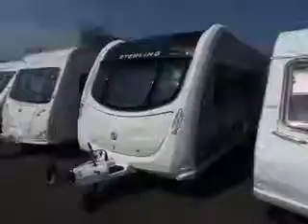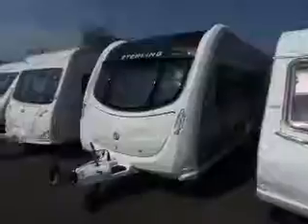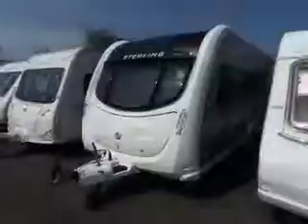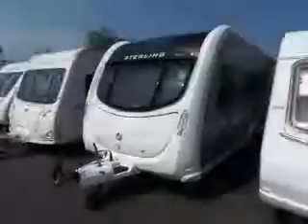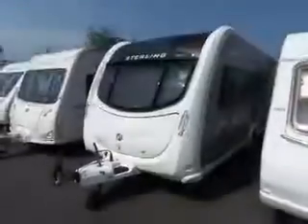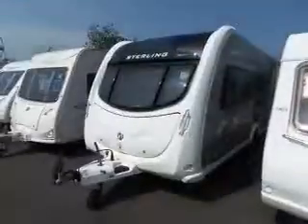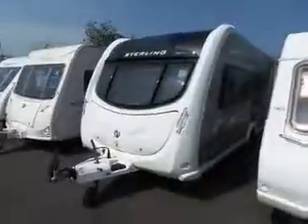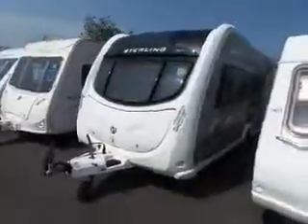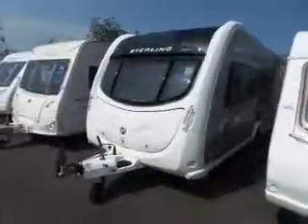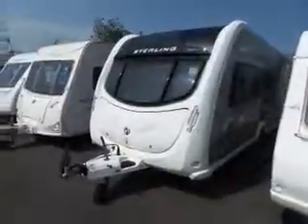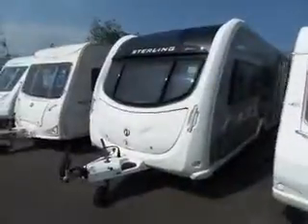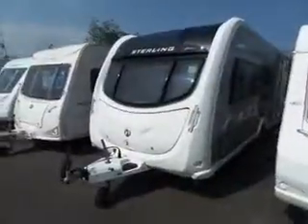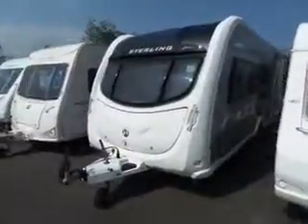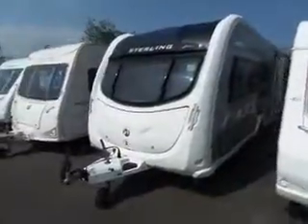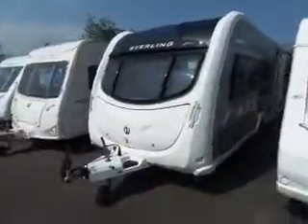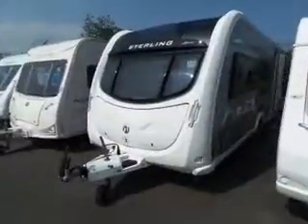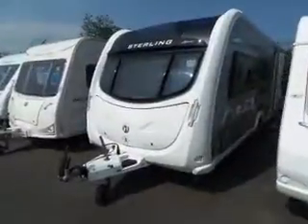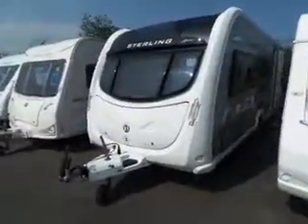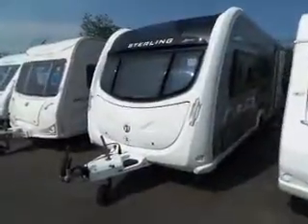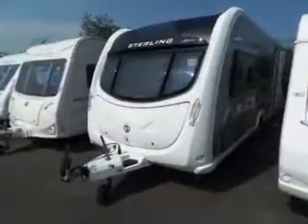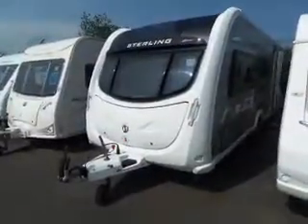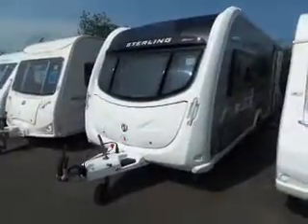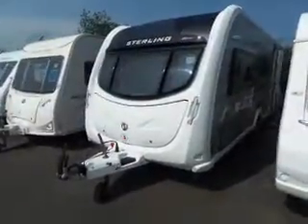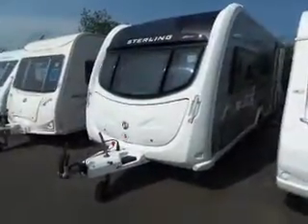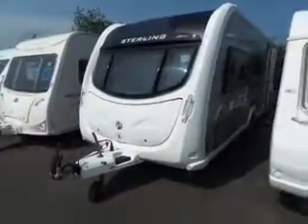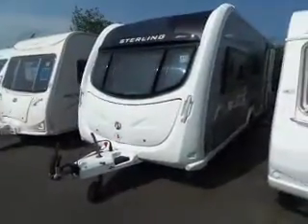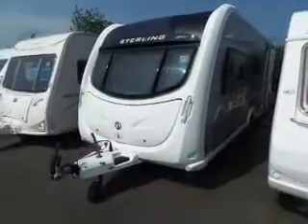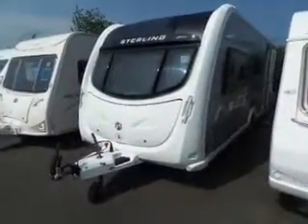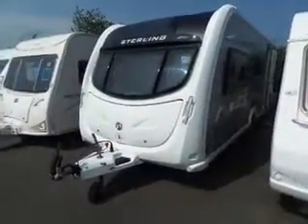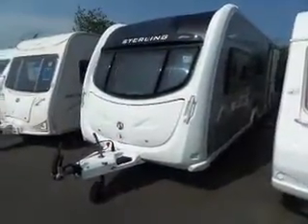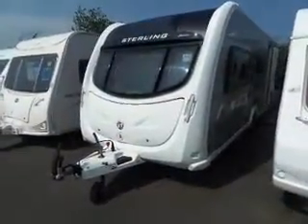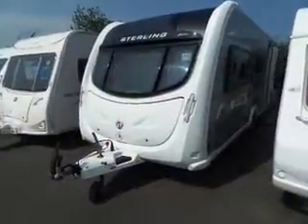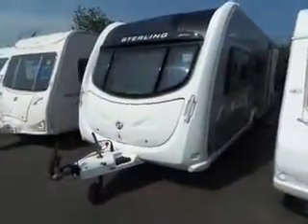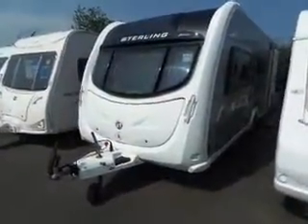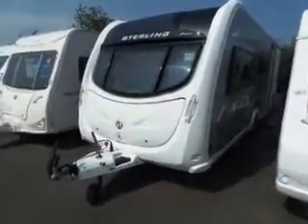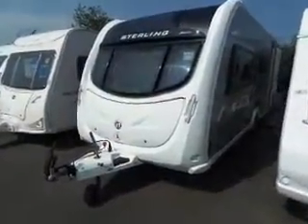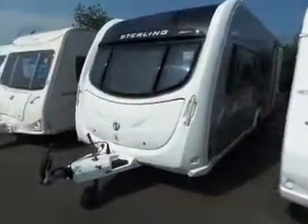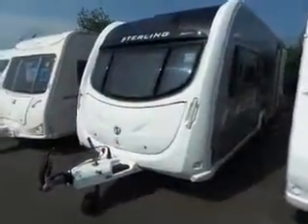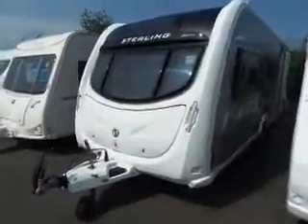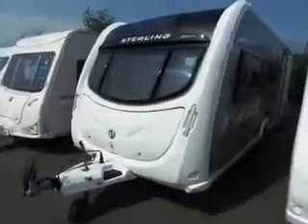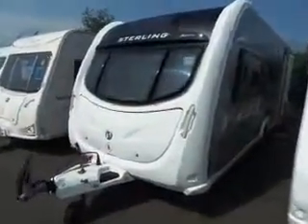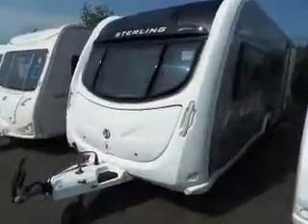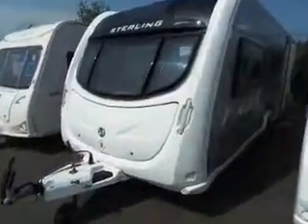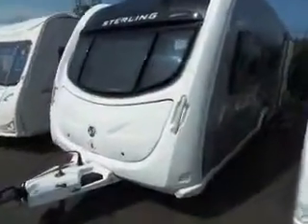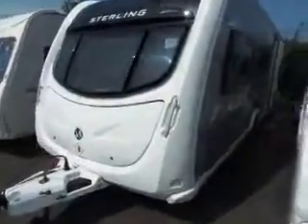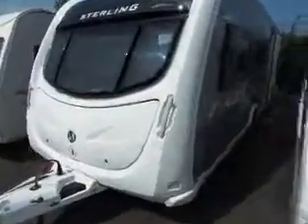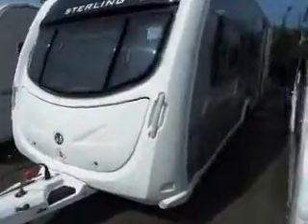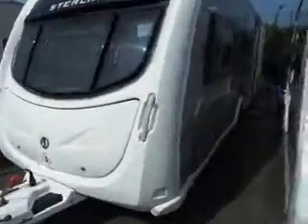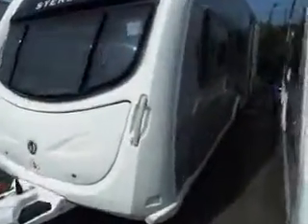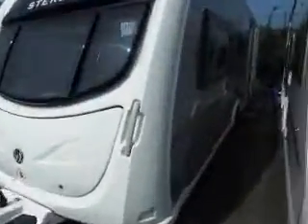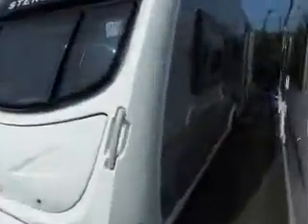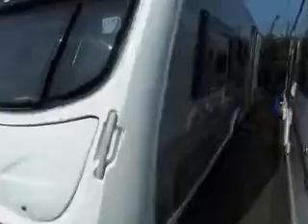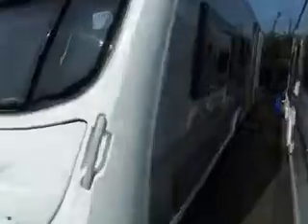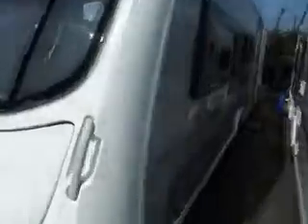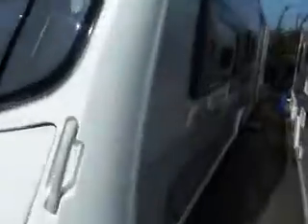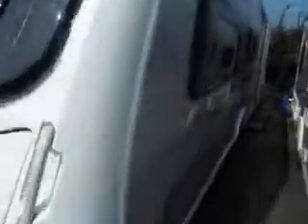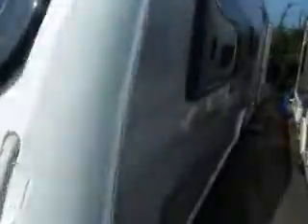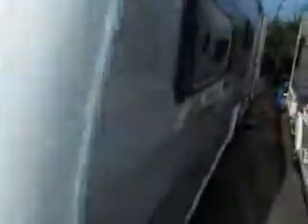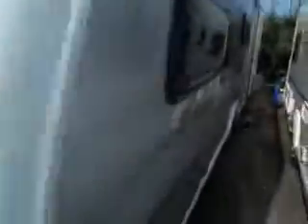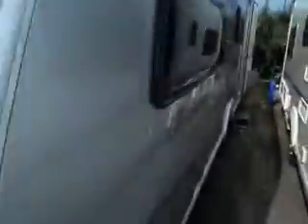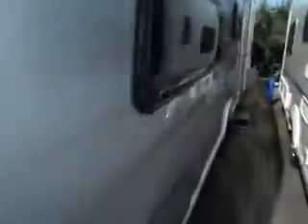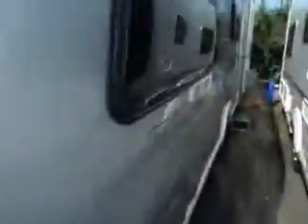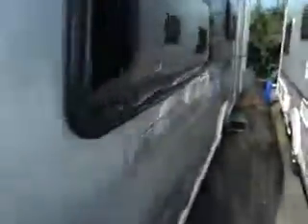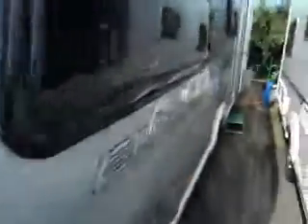Hi, we're back at Salop Leisure with a Sterling Elite Emerald. Let's go and have a look inside. Lovely van this, top of the range.